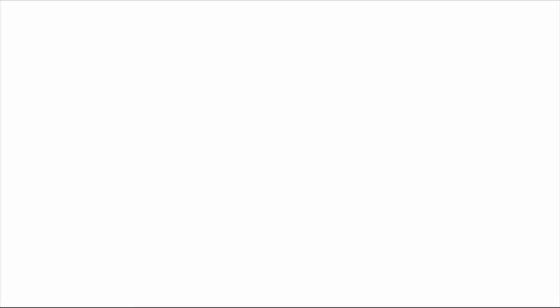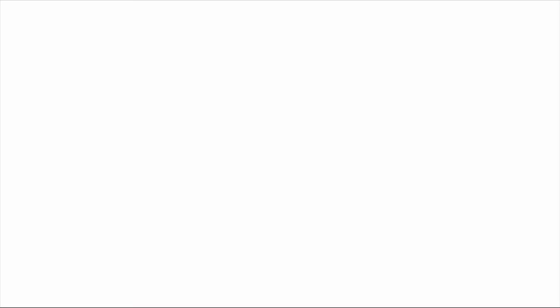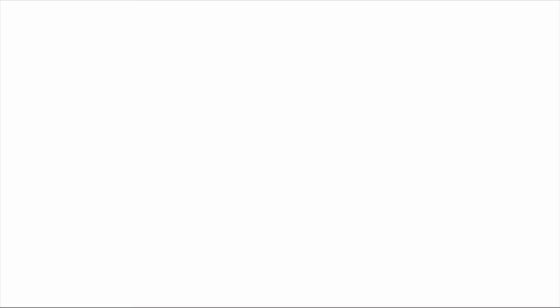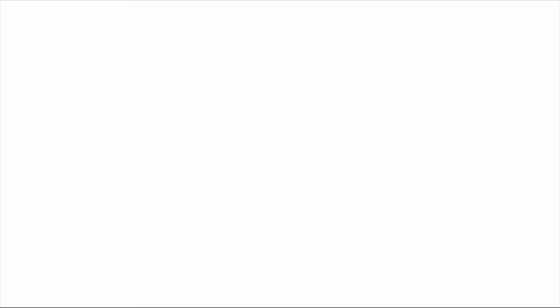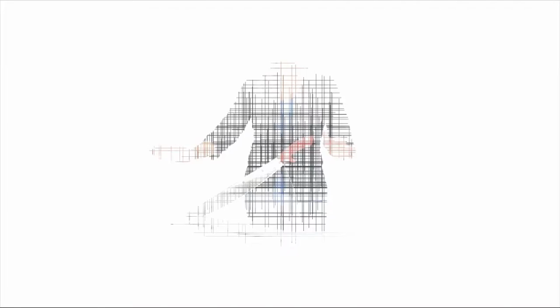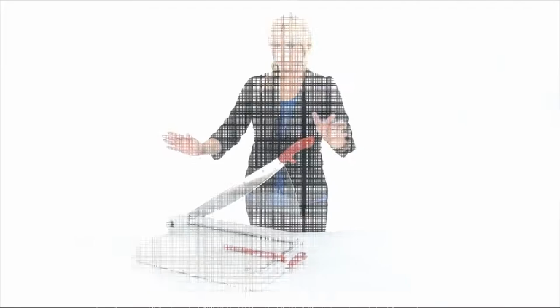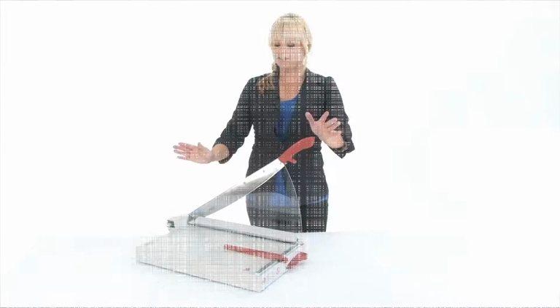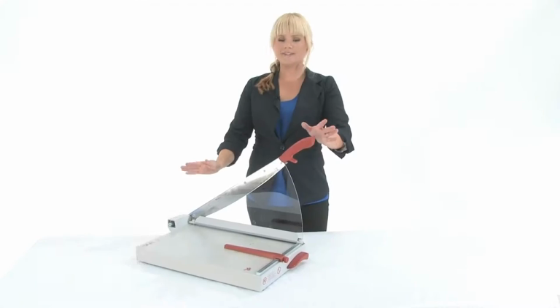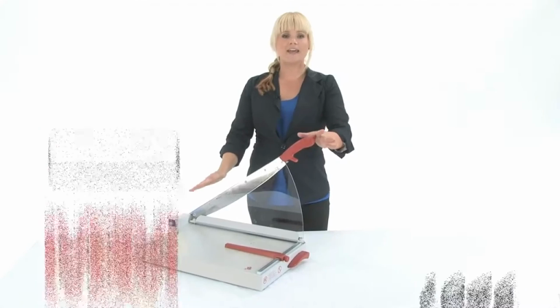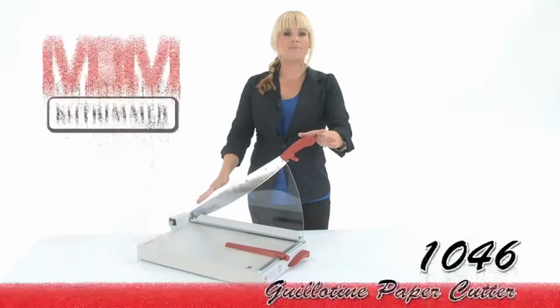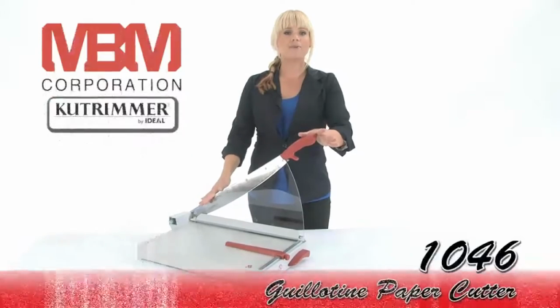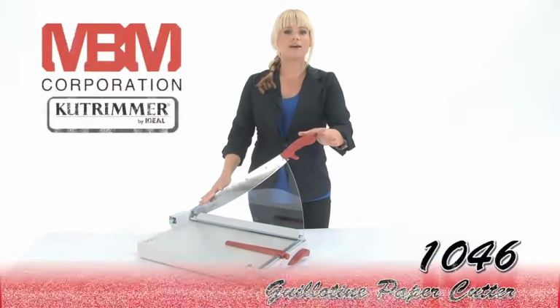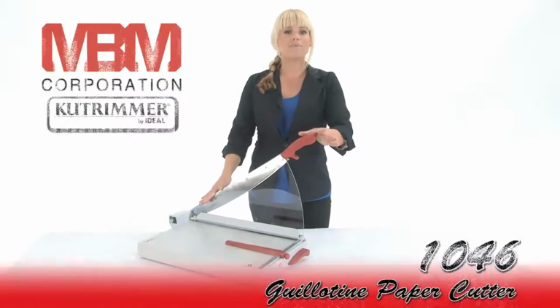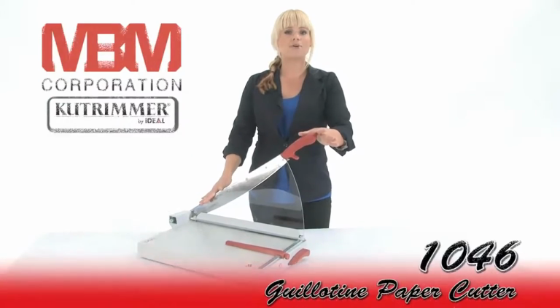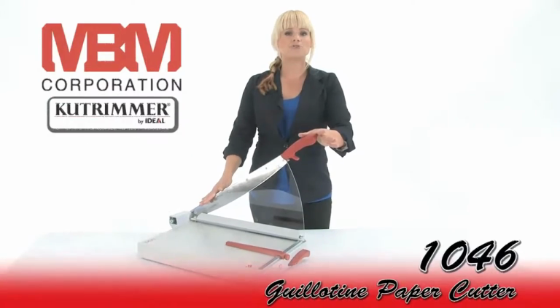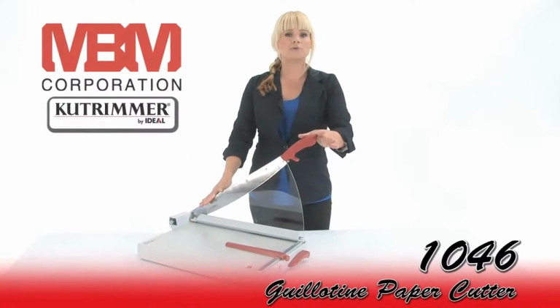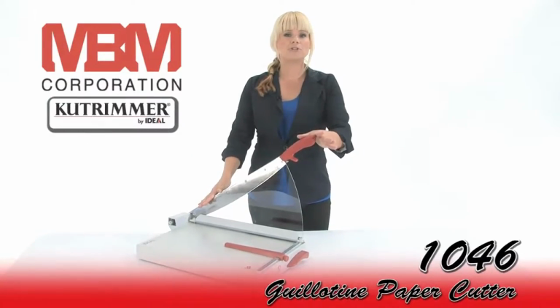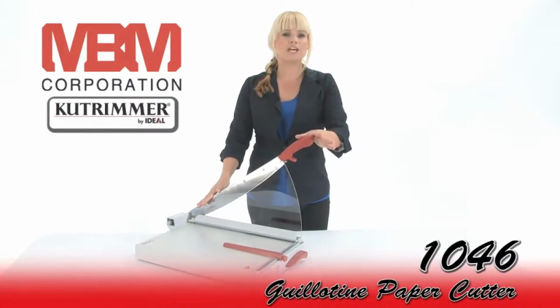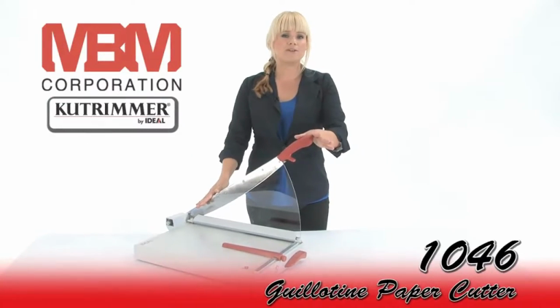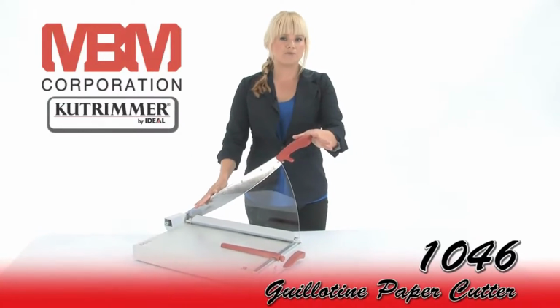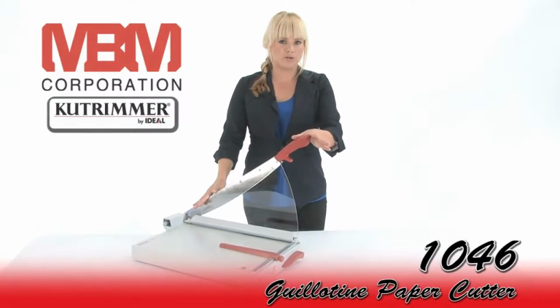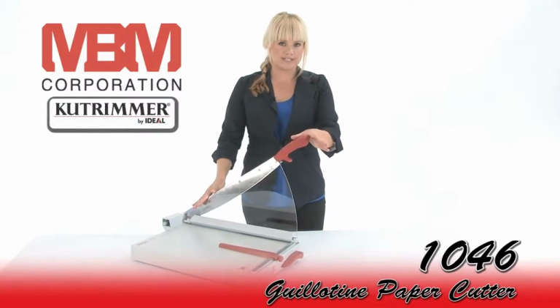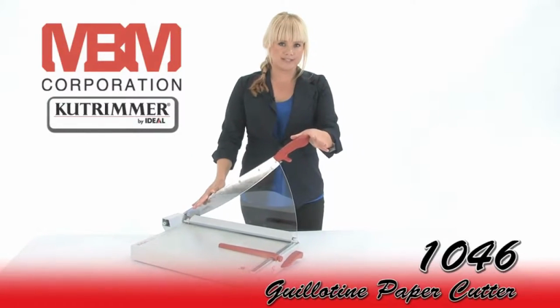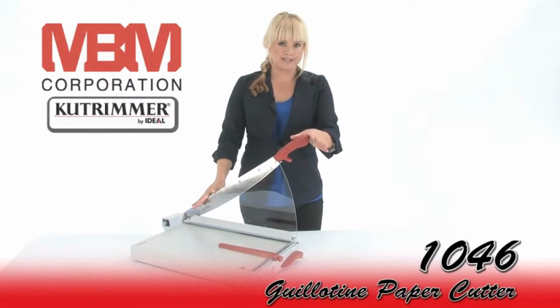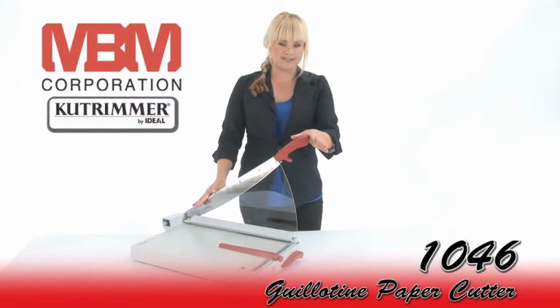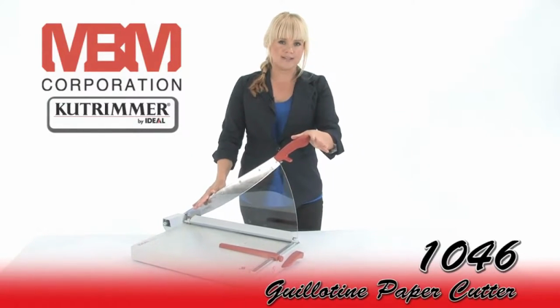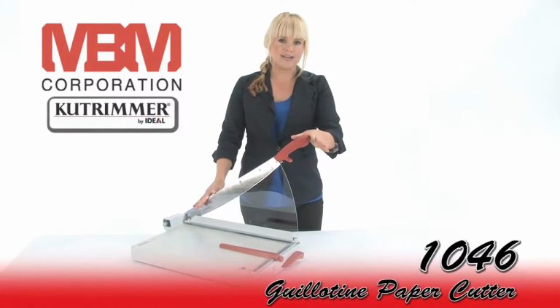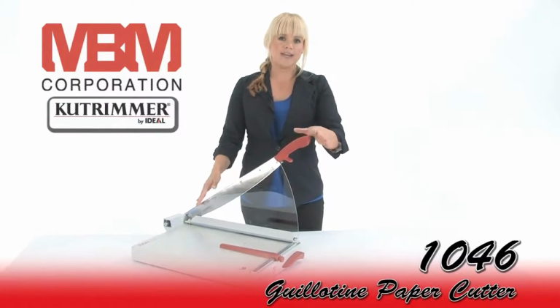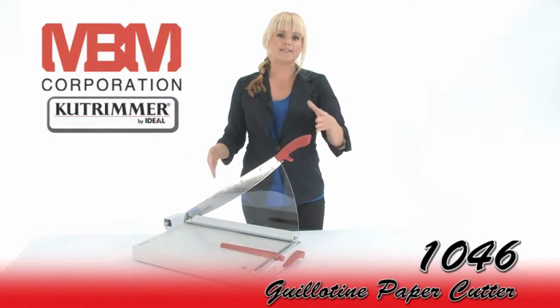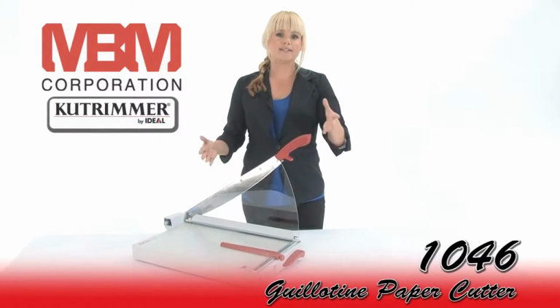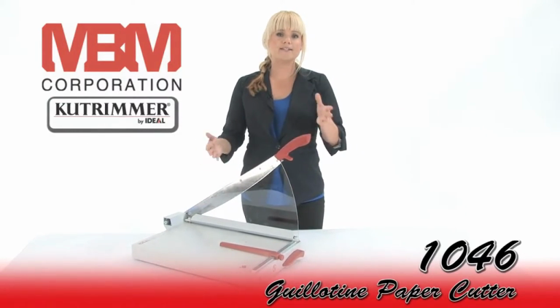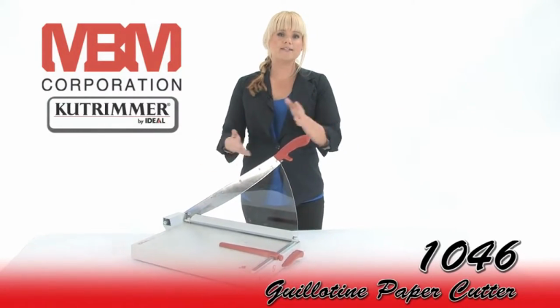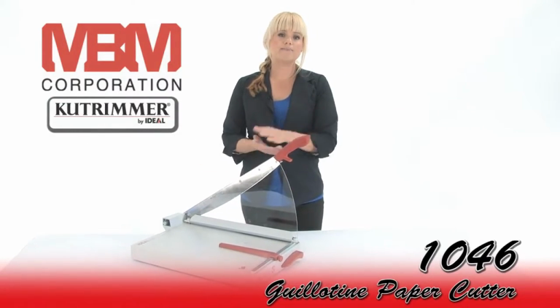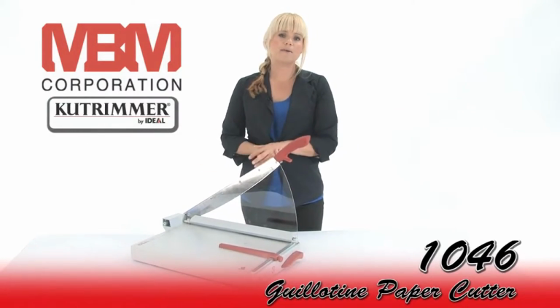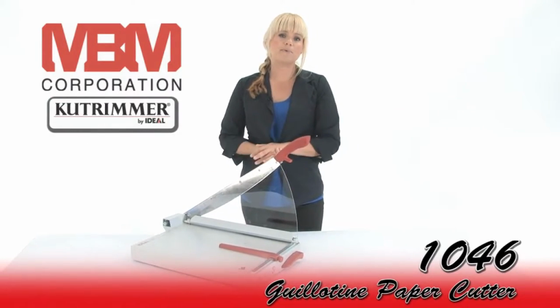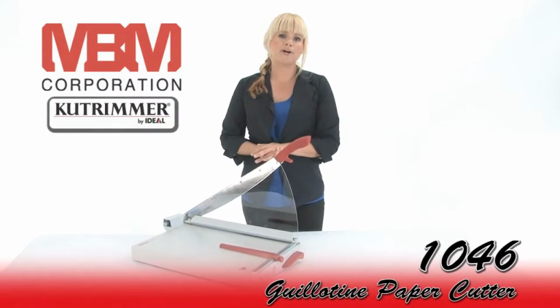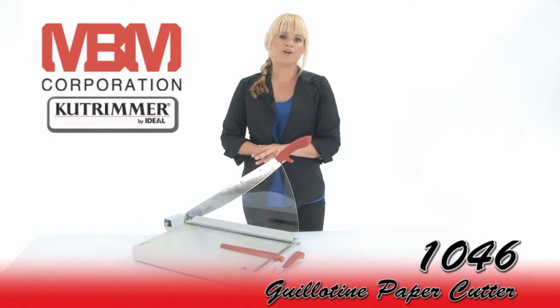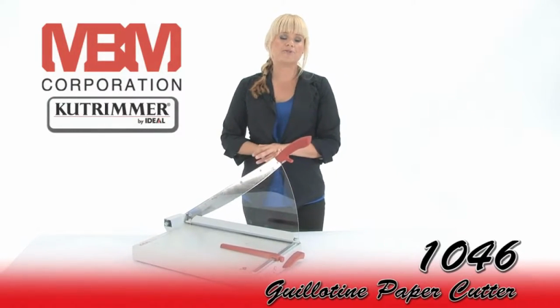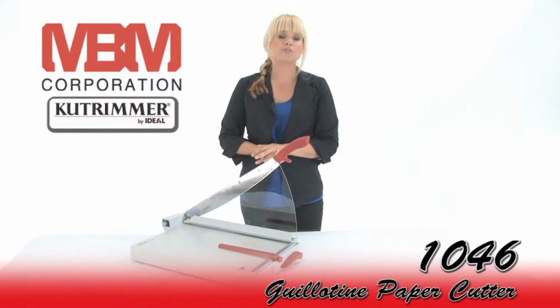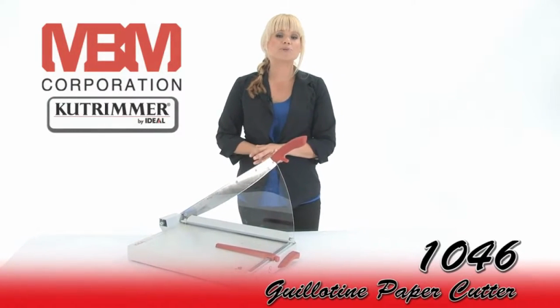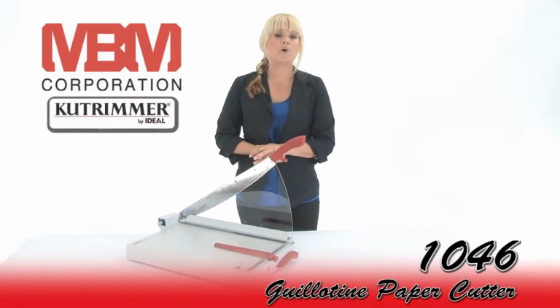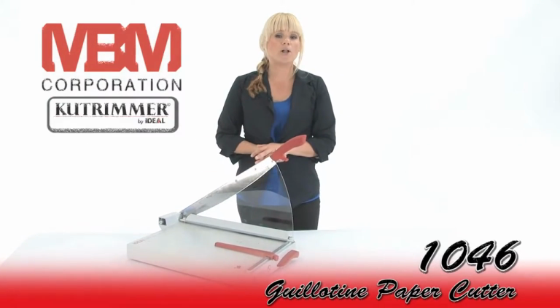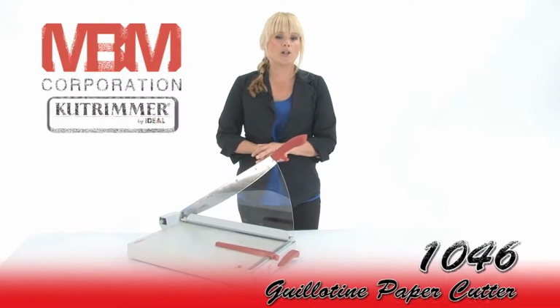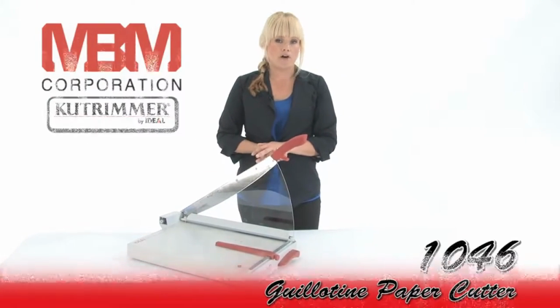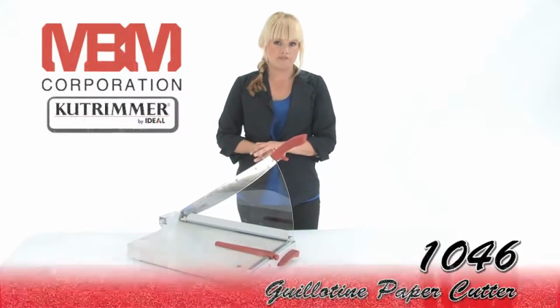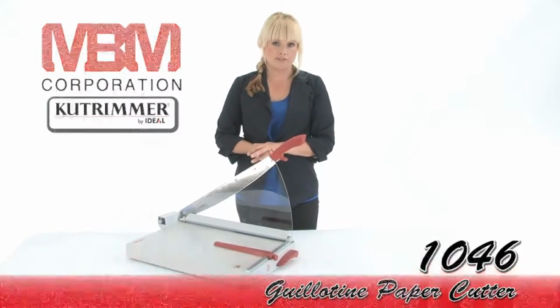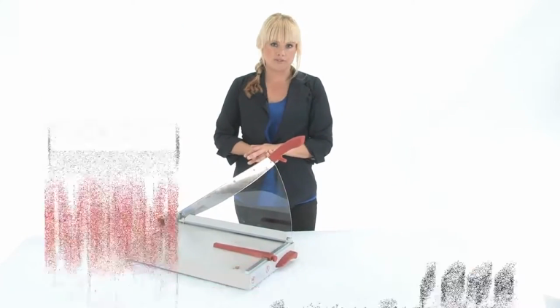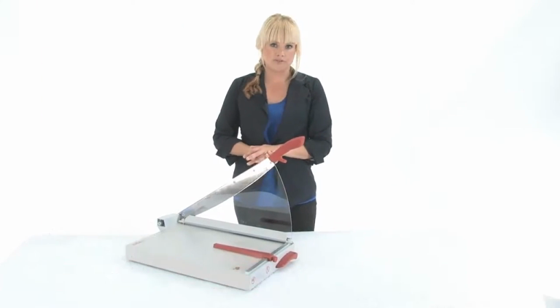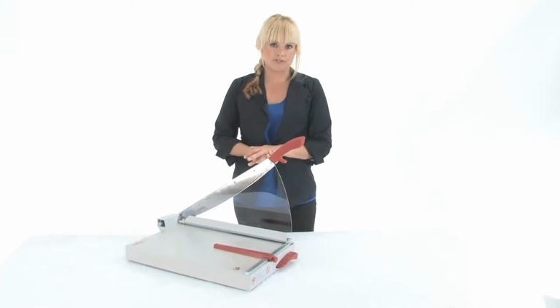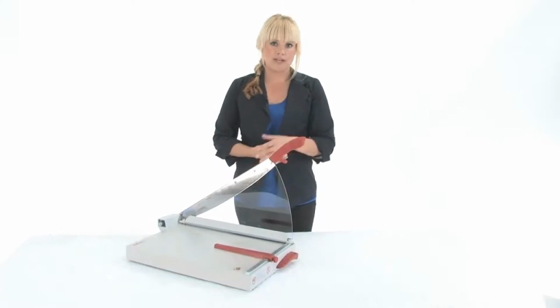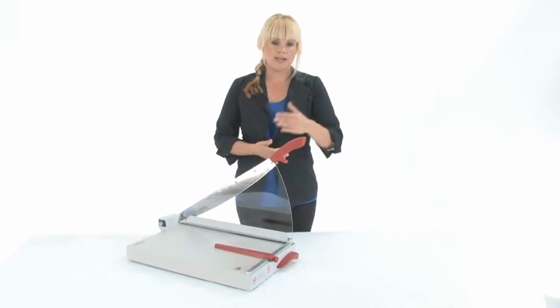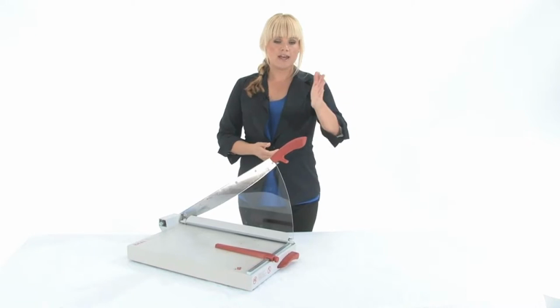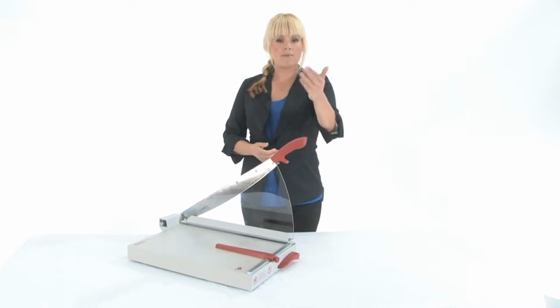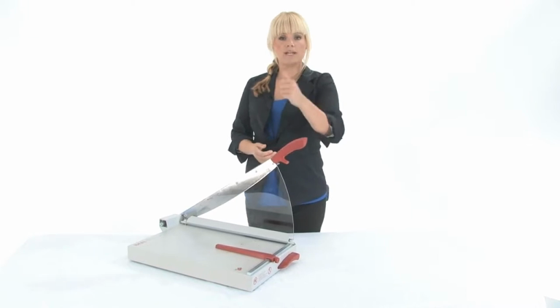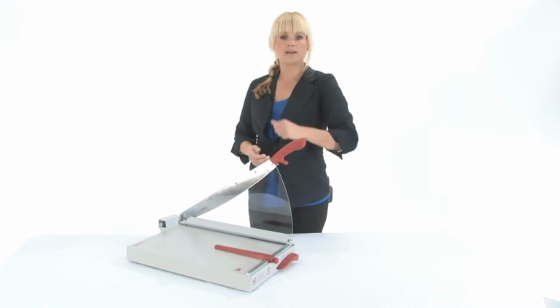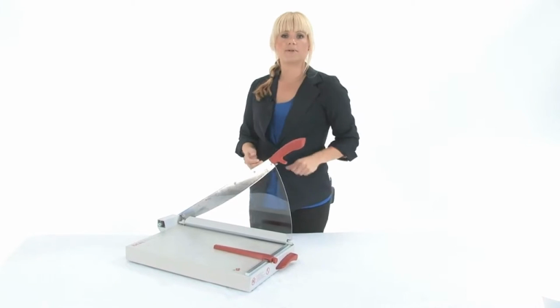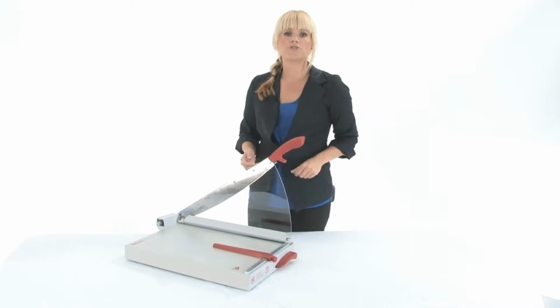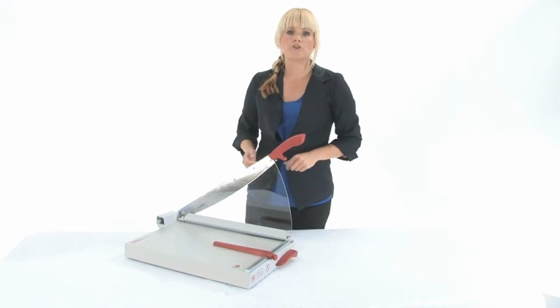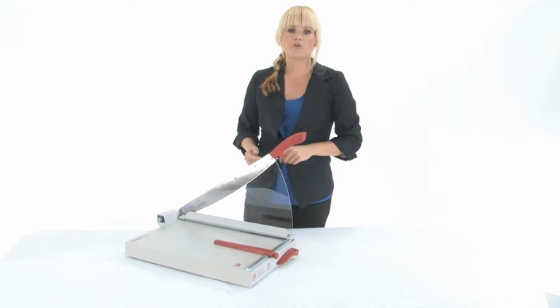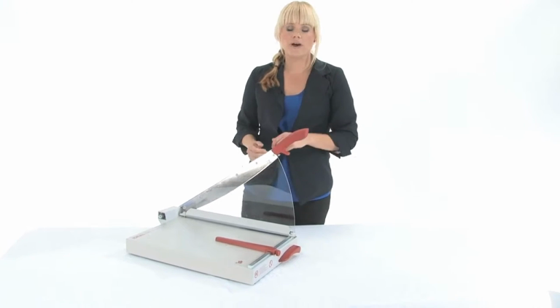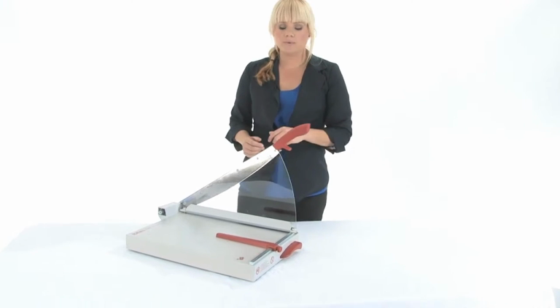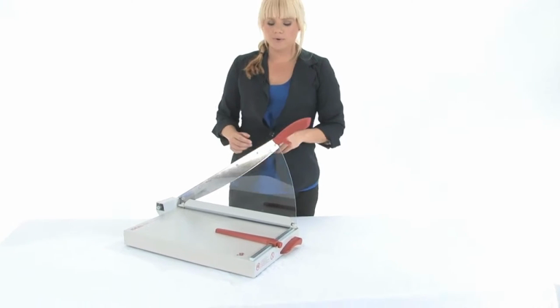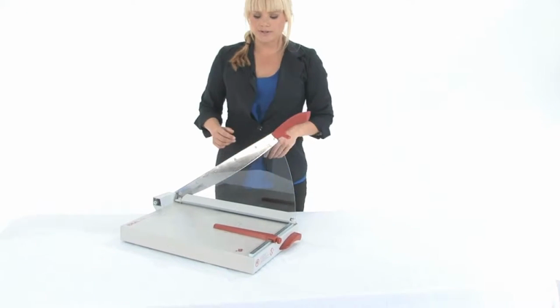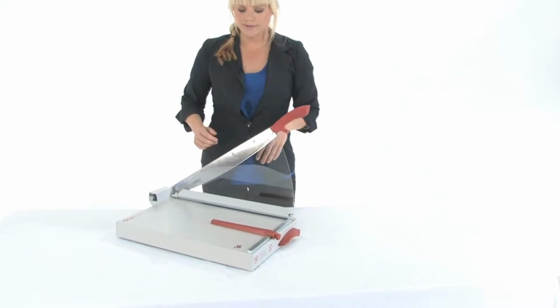This is the MBM Katrimmer 1046, a guillotine paper cutter for small office use. Come on in, I am going to show you how it works.